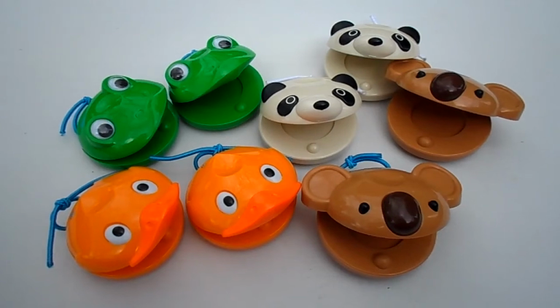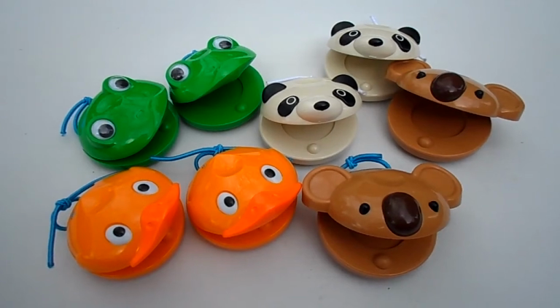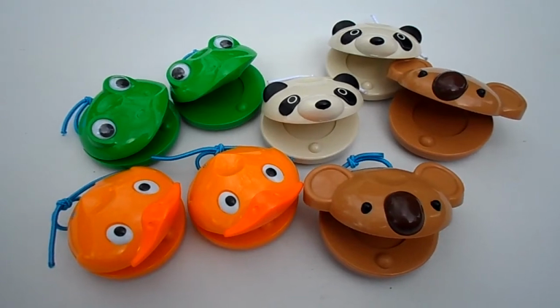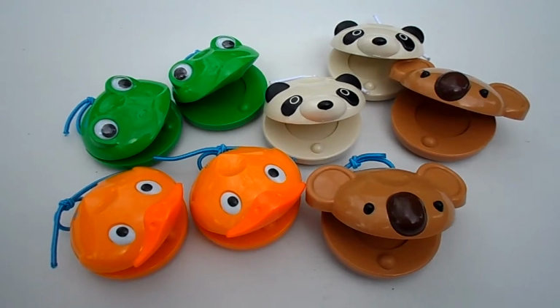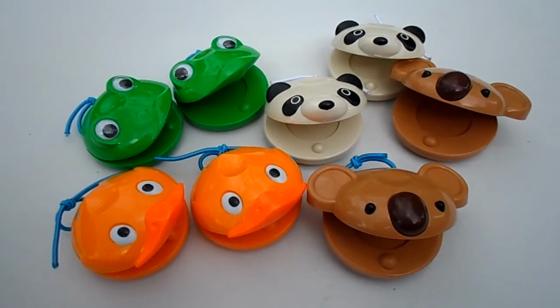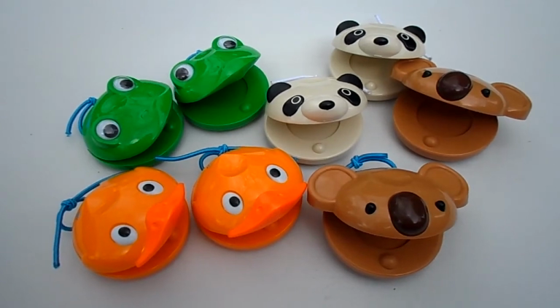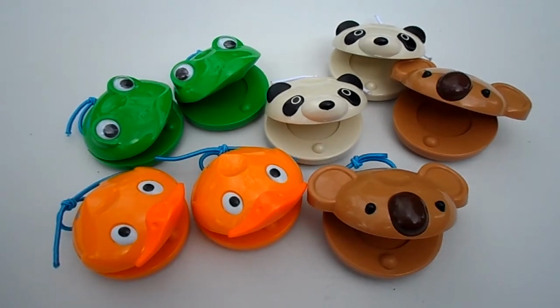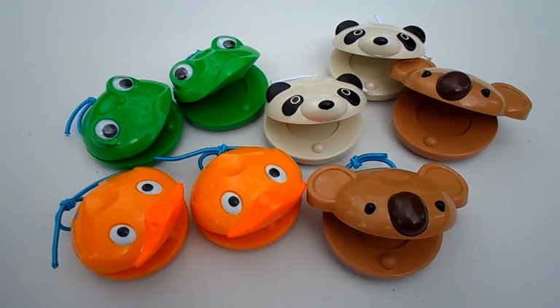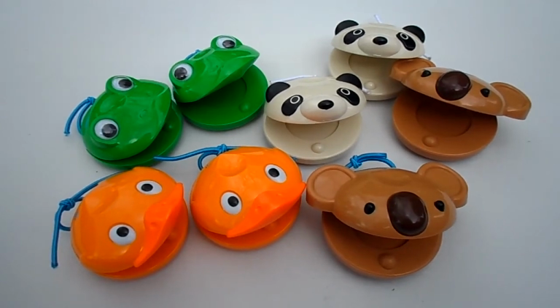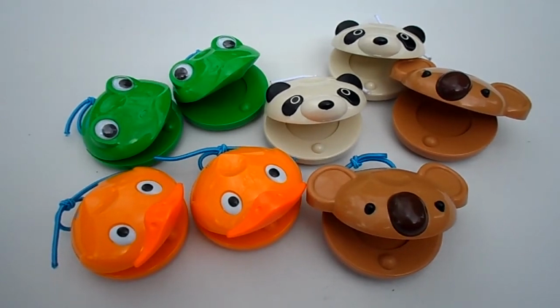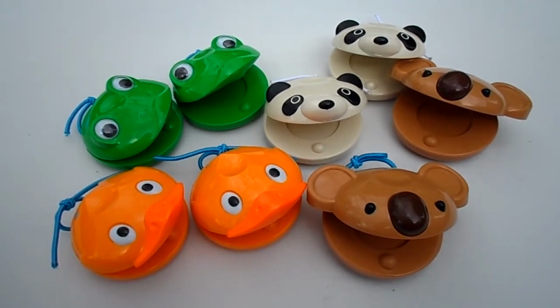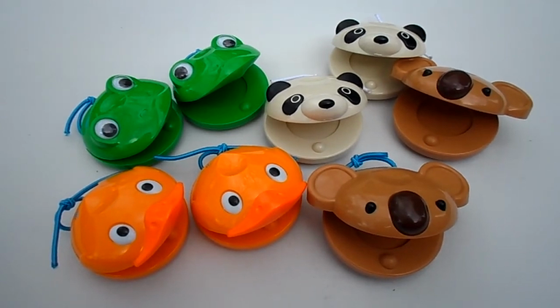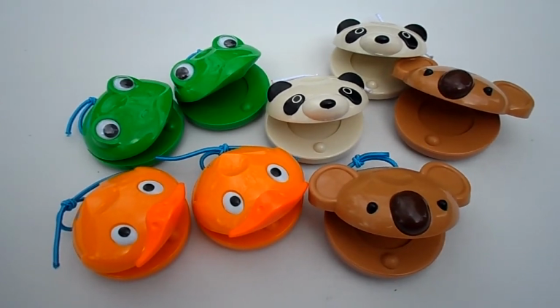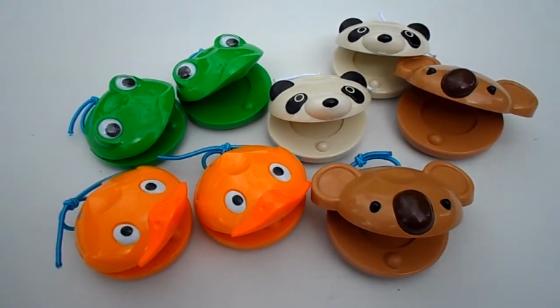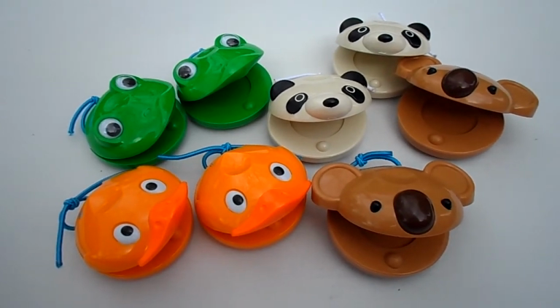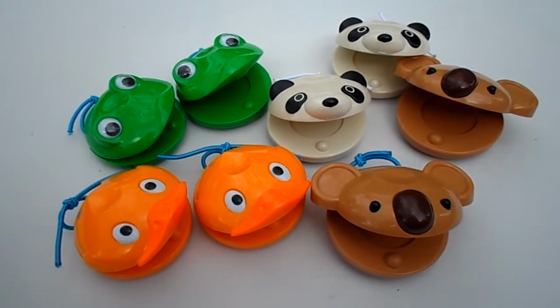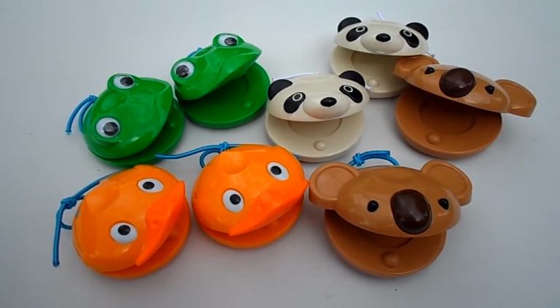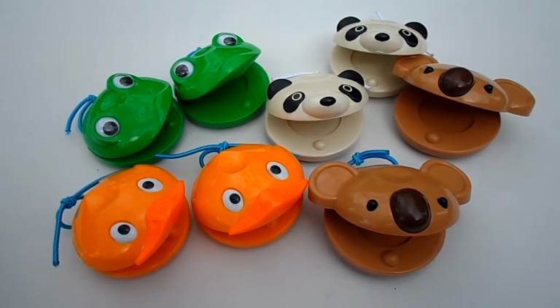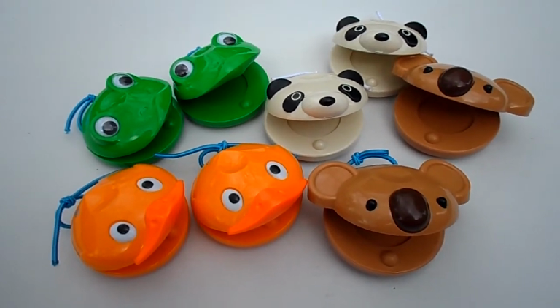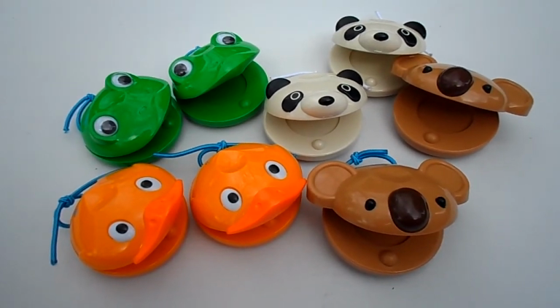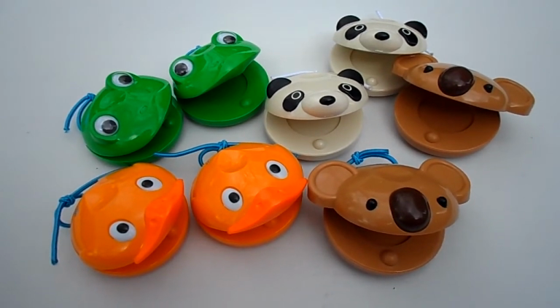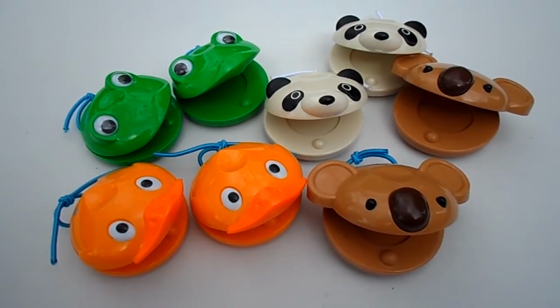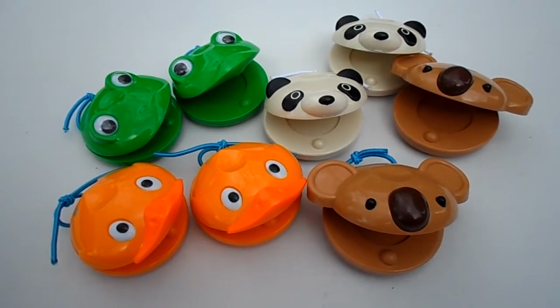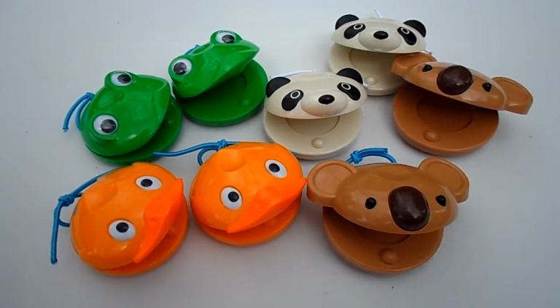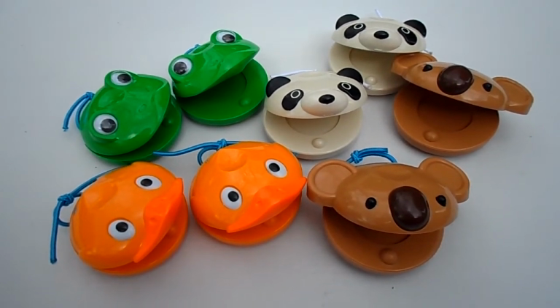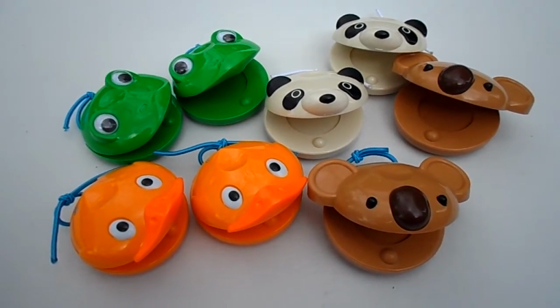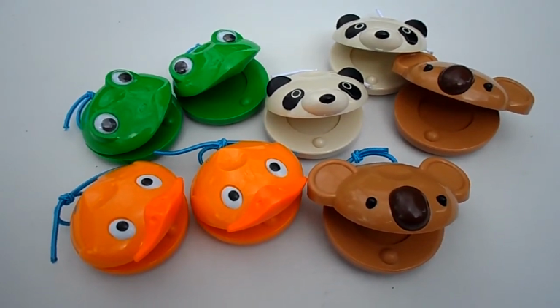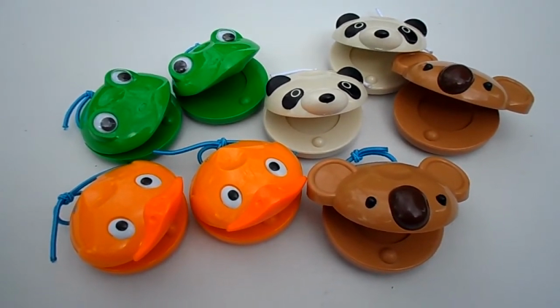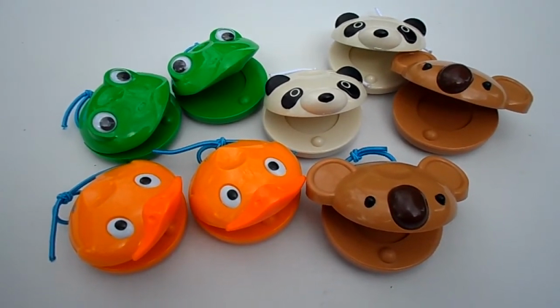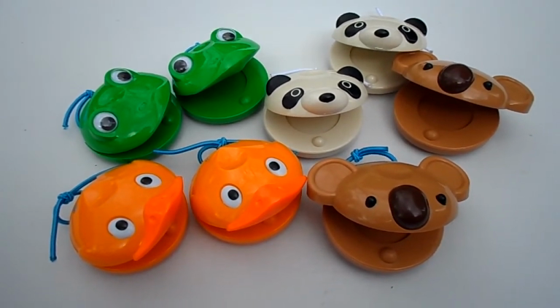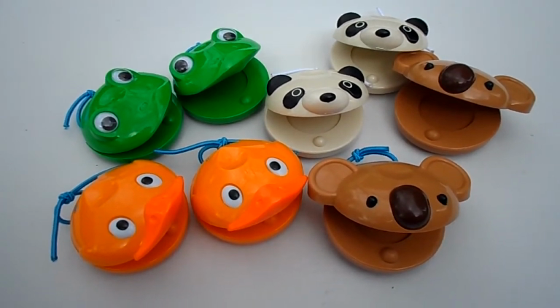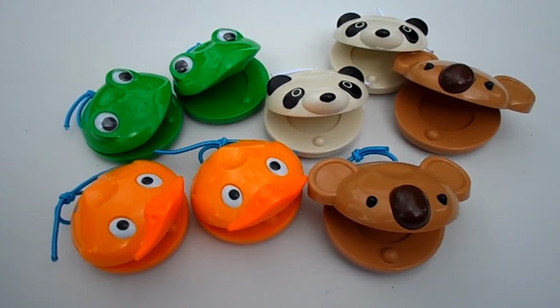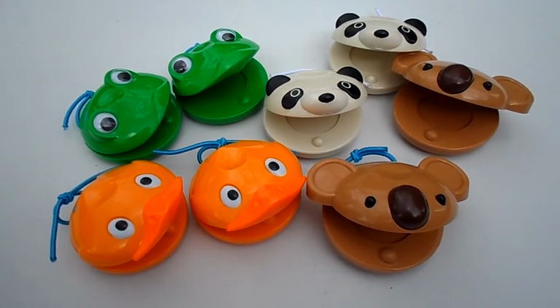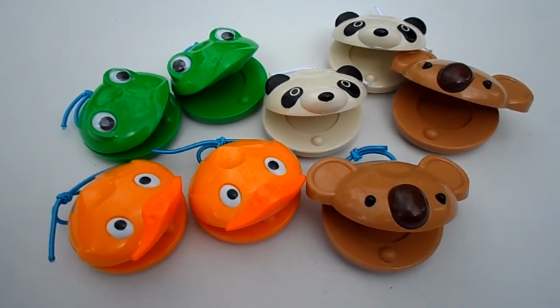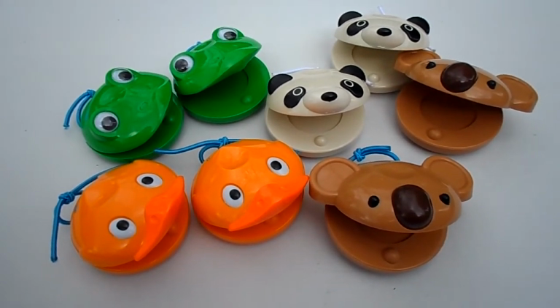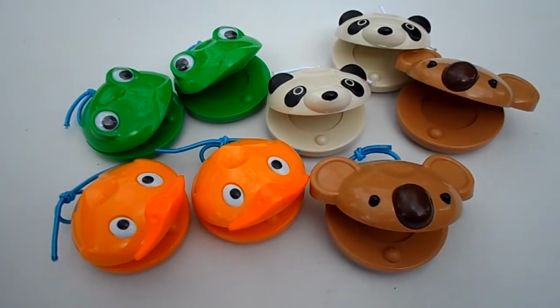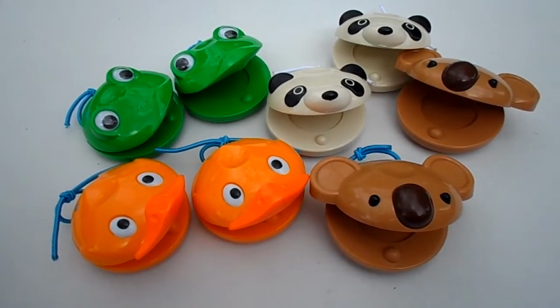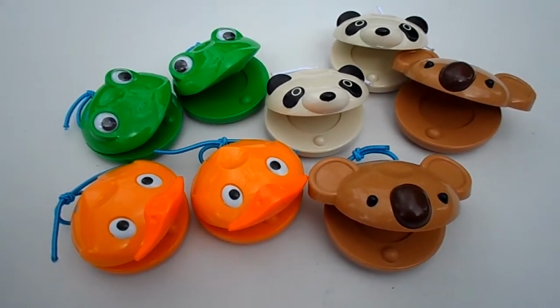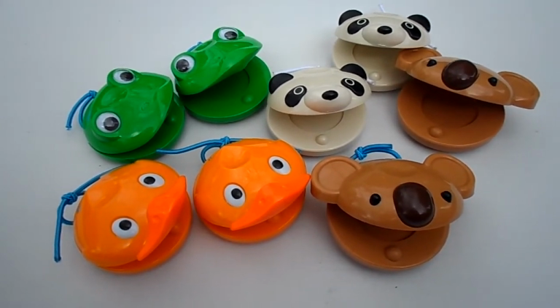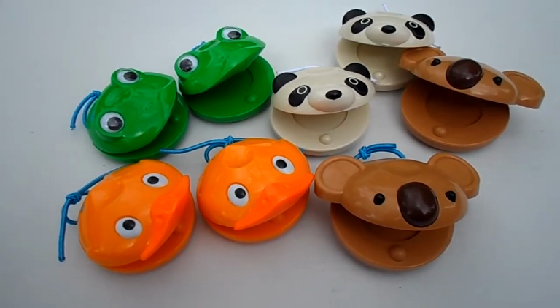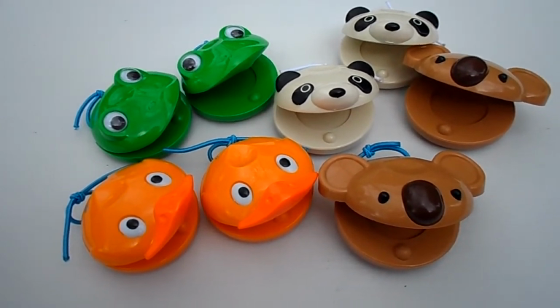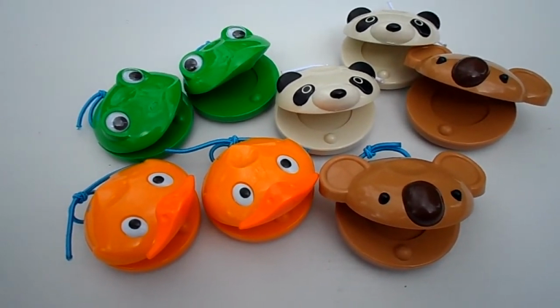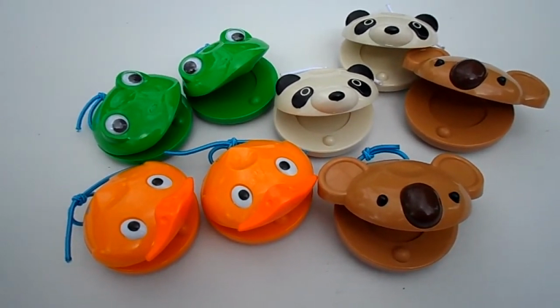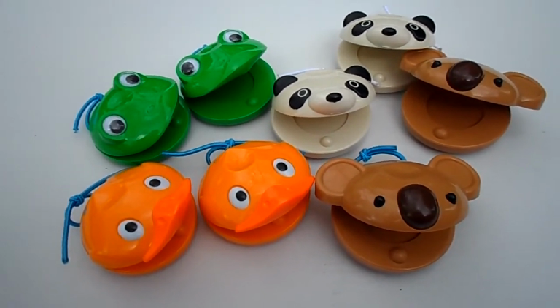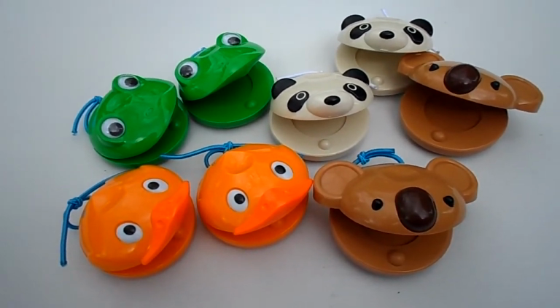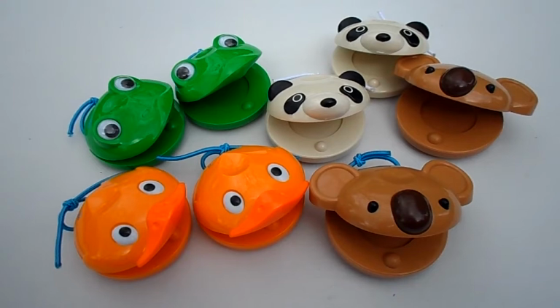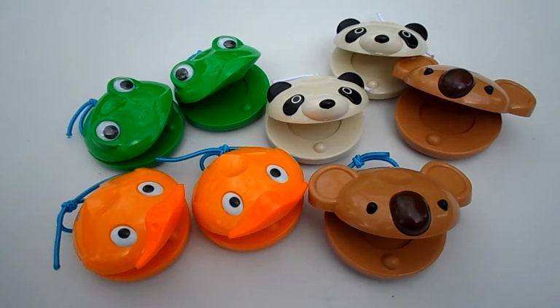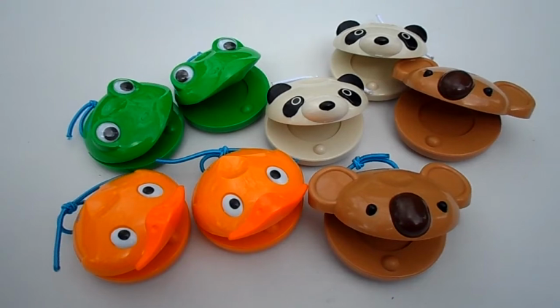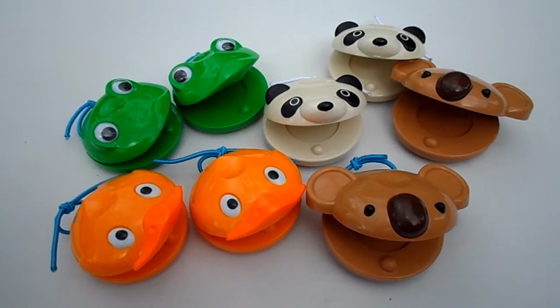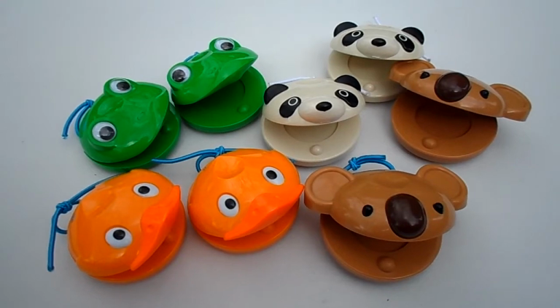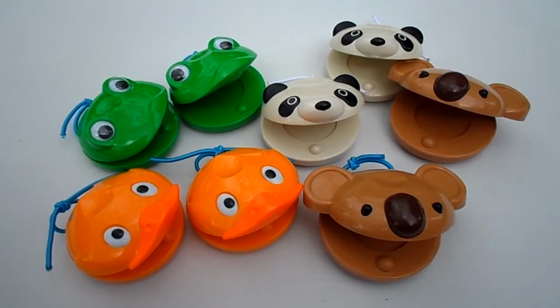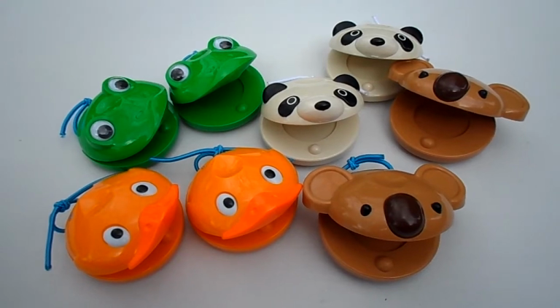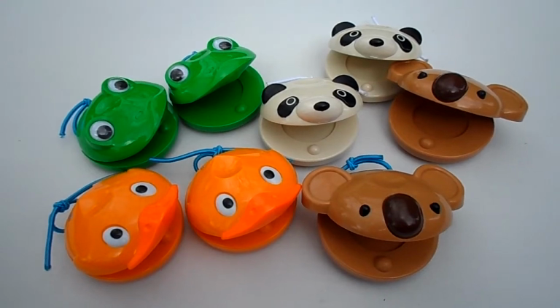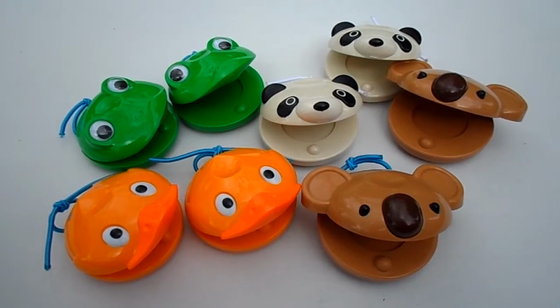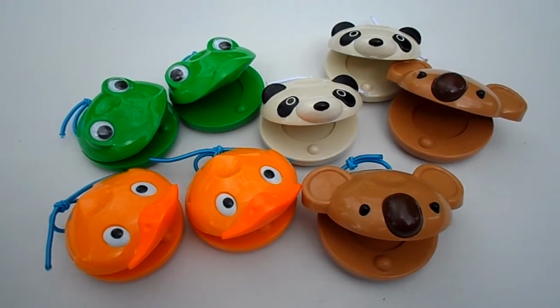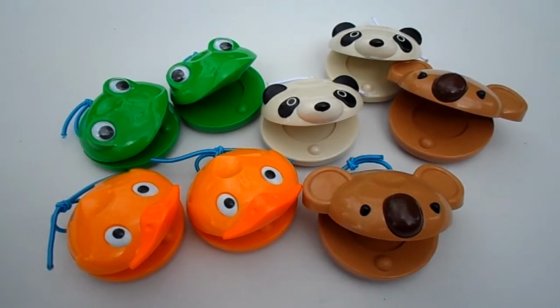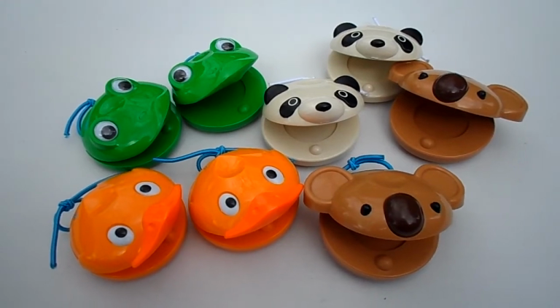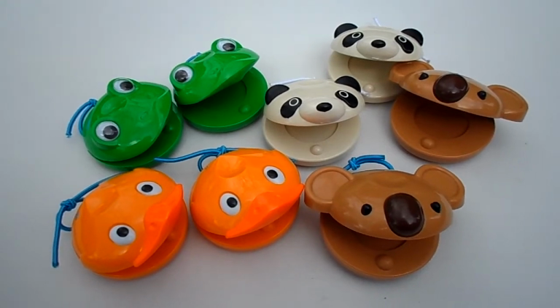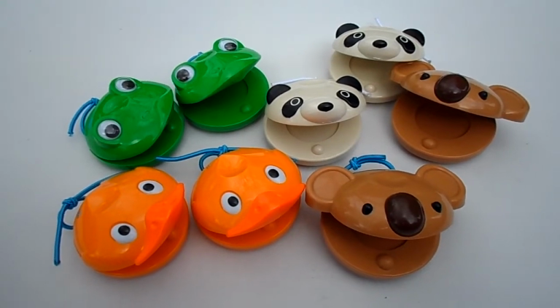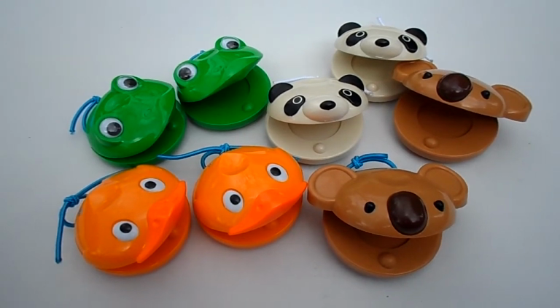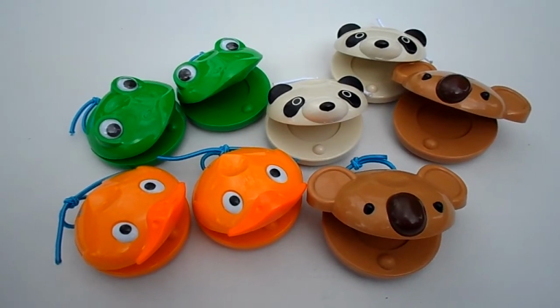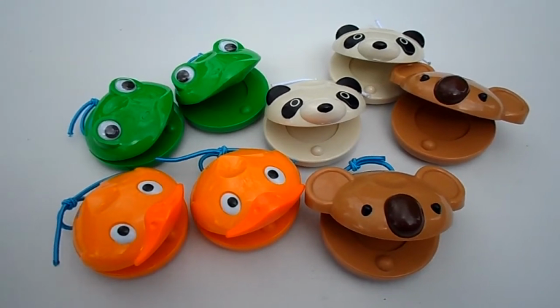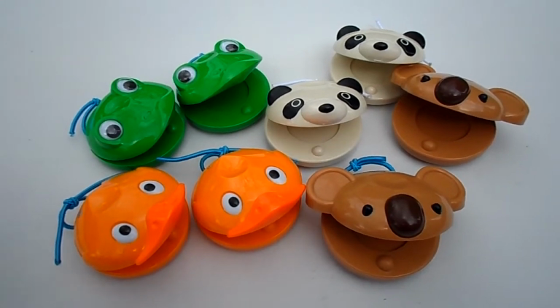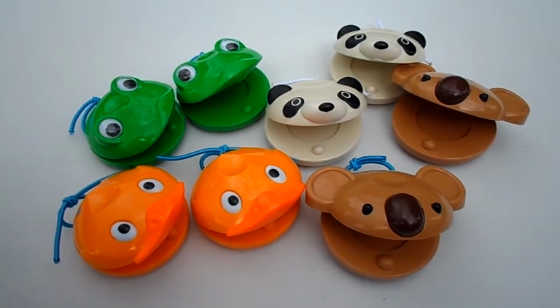Hello everyone, it is Helen from The Coffee Apple — and aren't these awesome? These are an amazing range of little castanets.